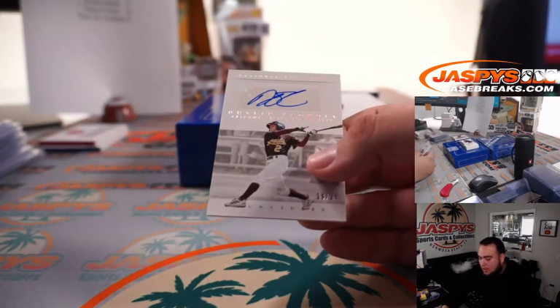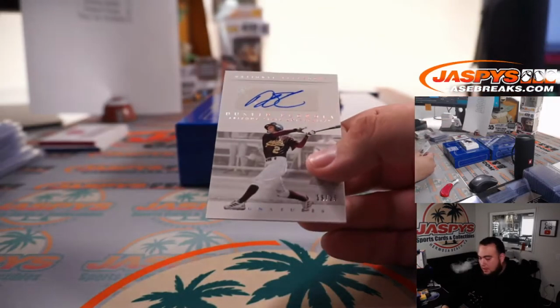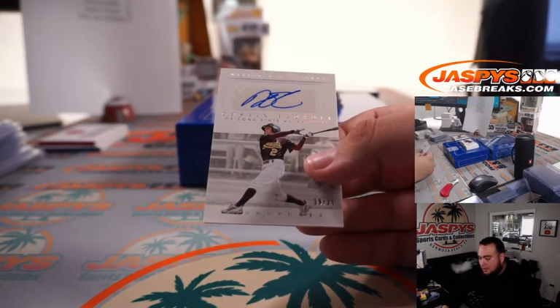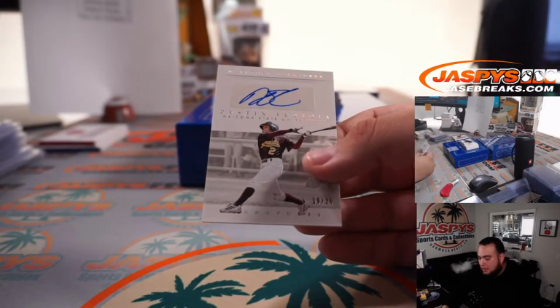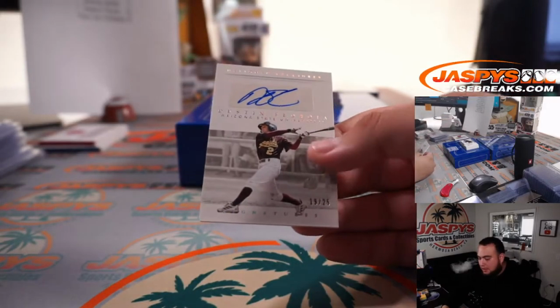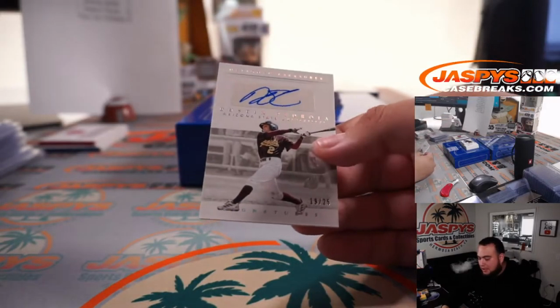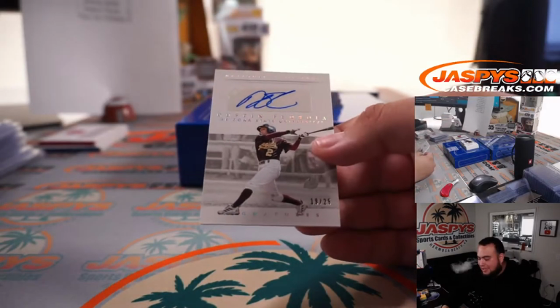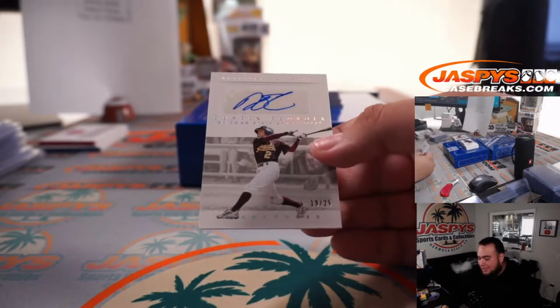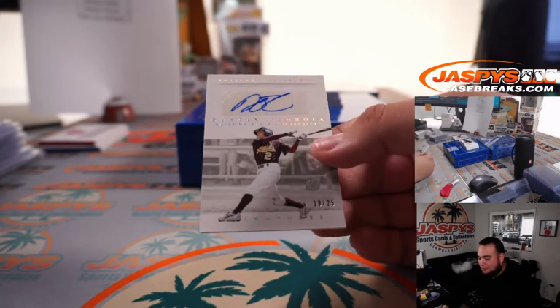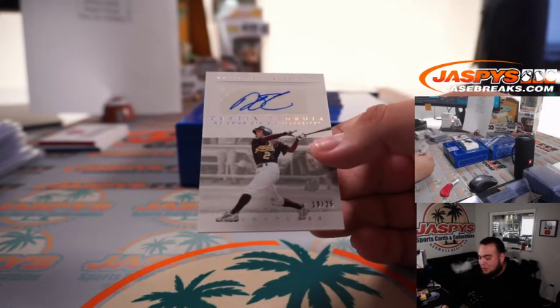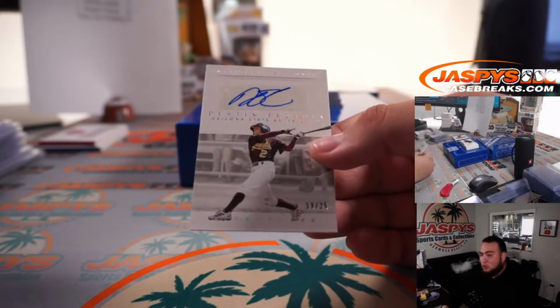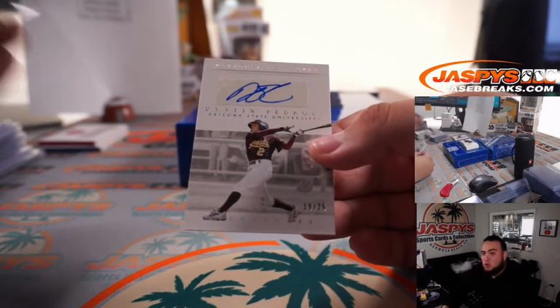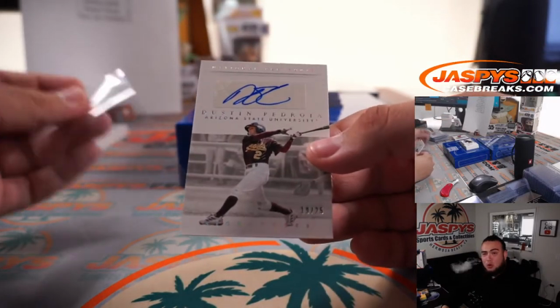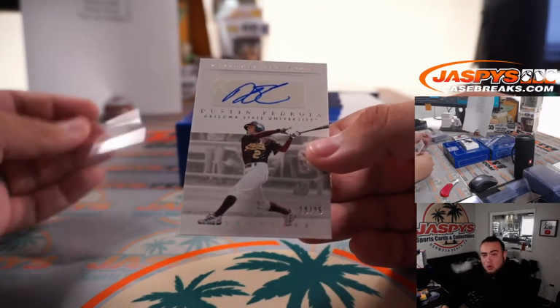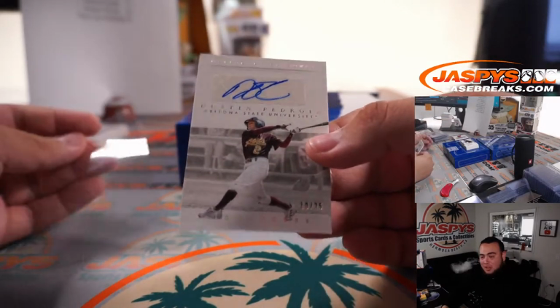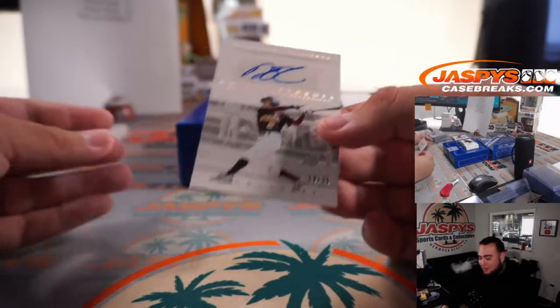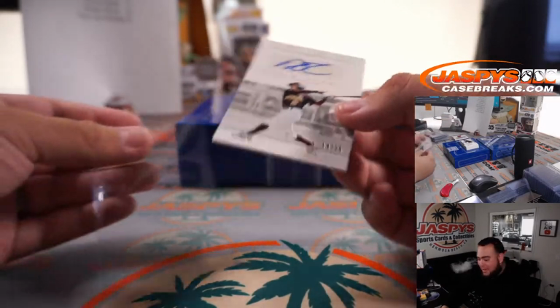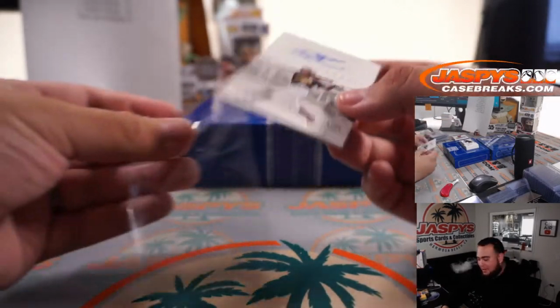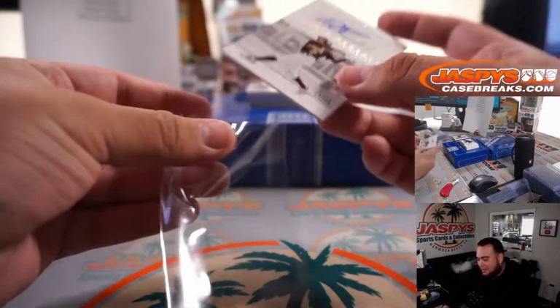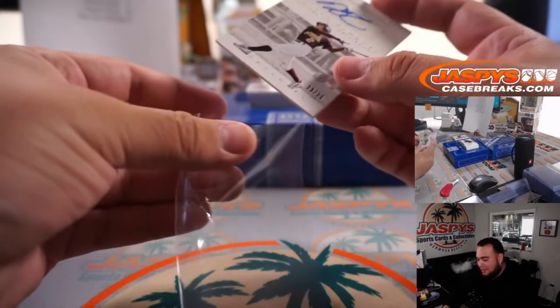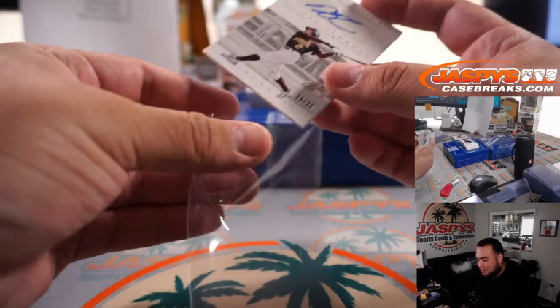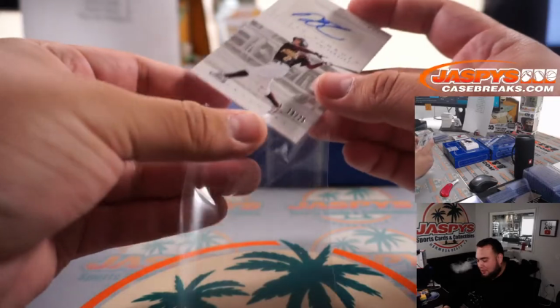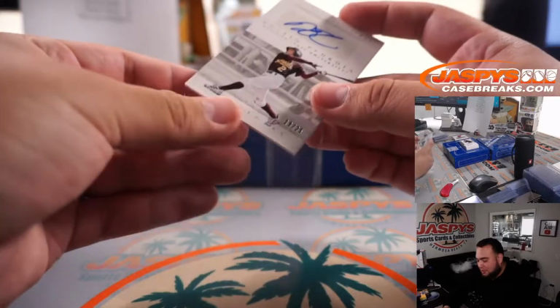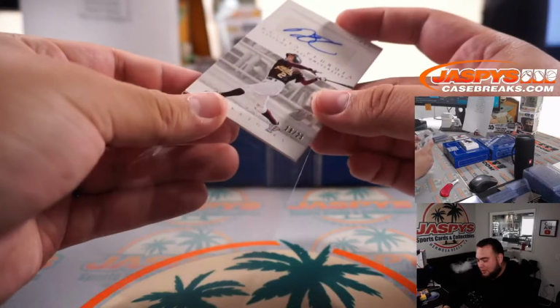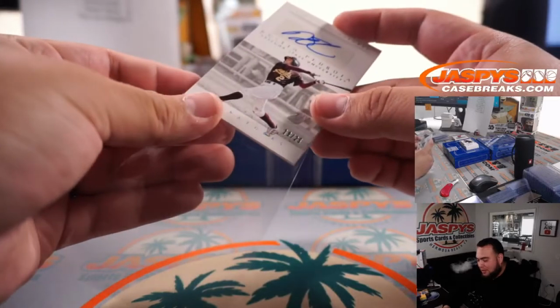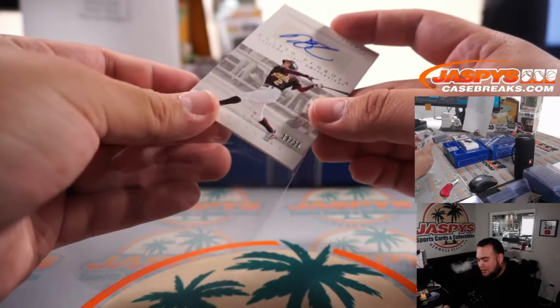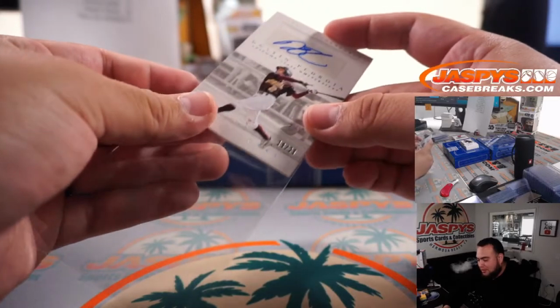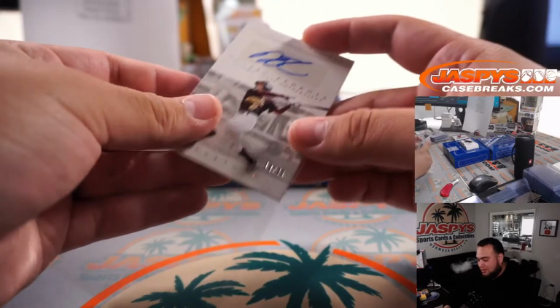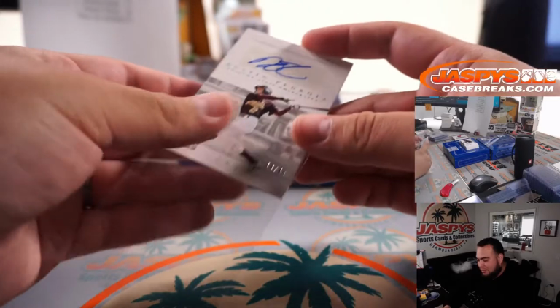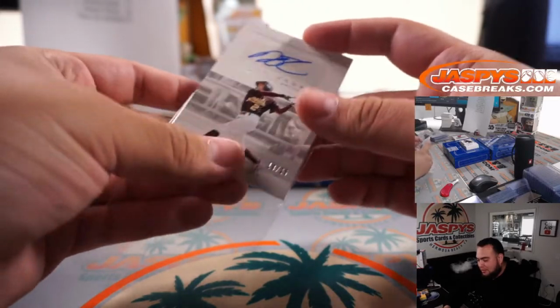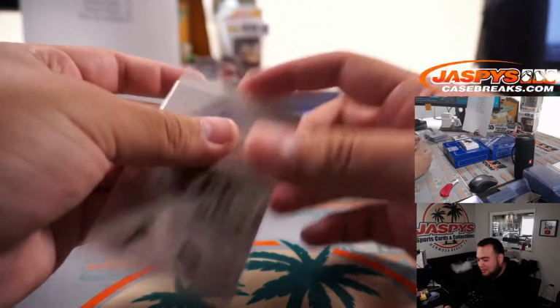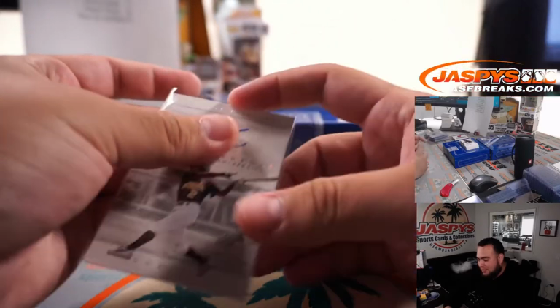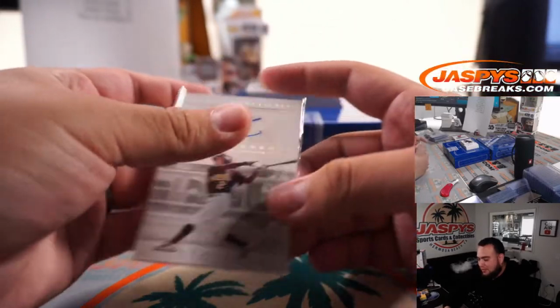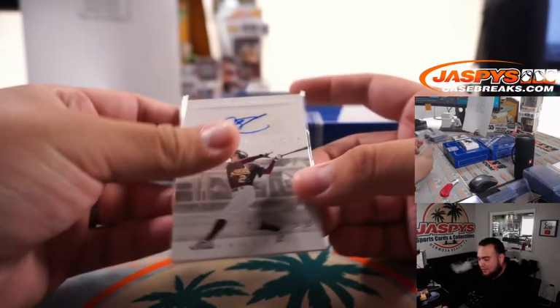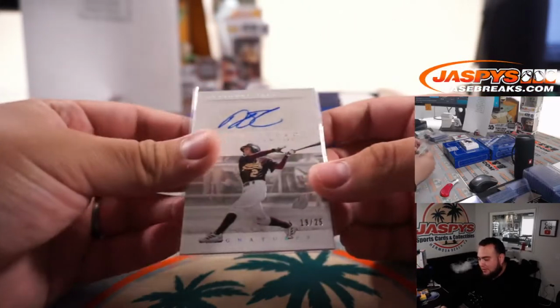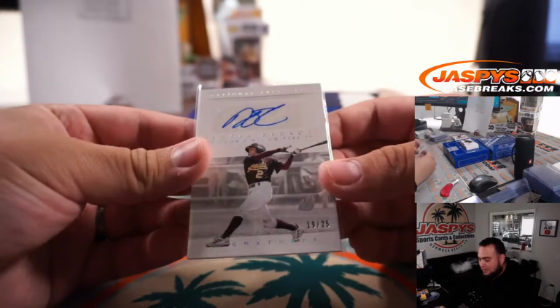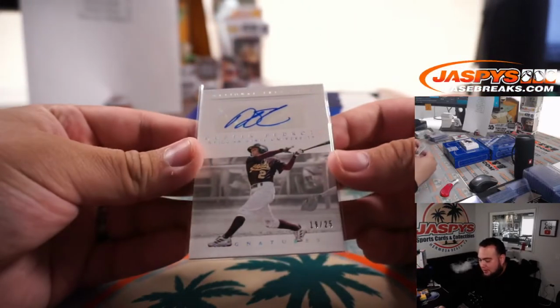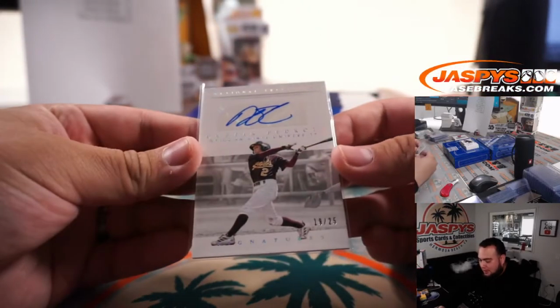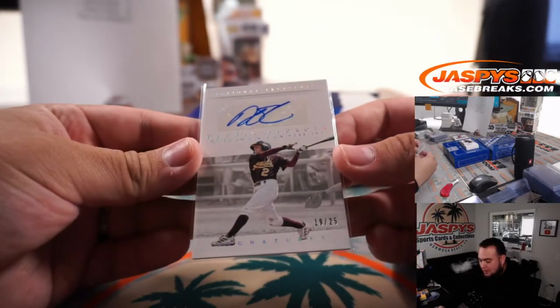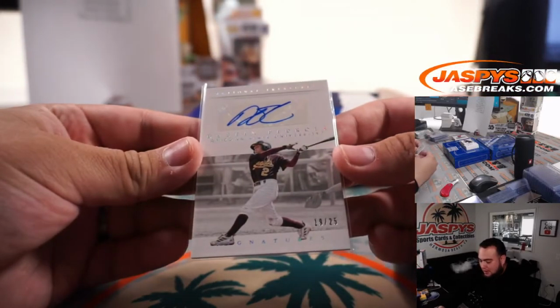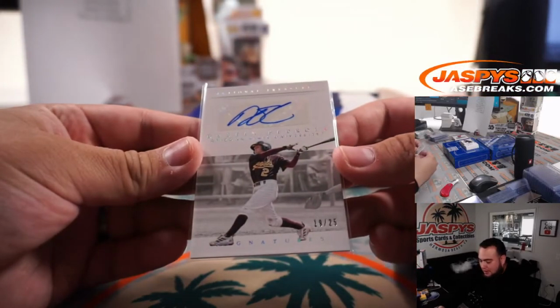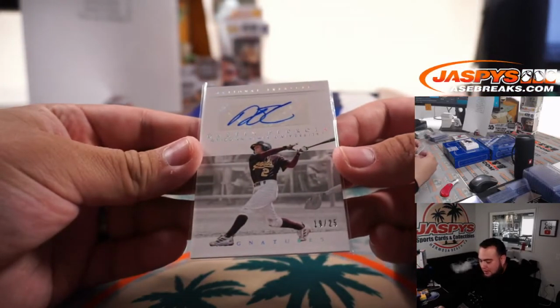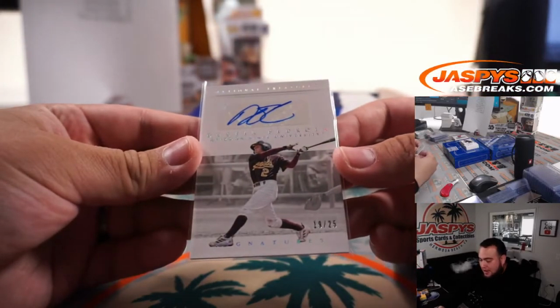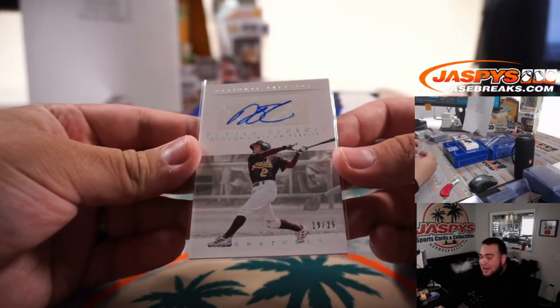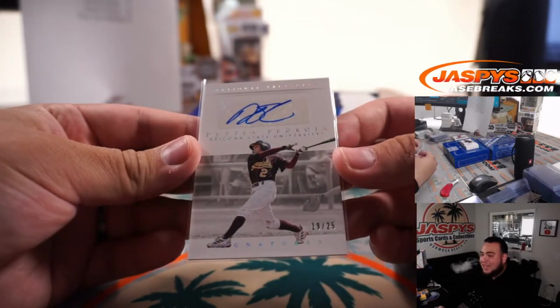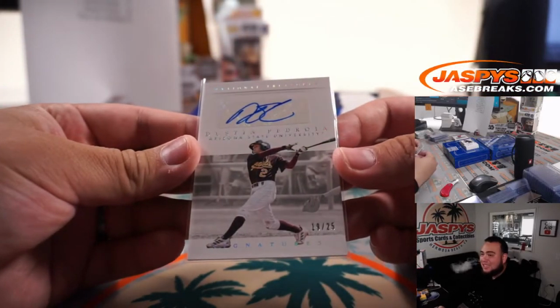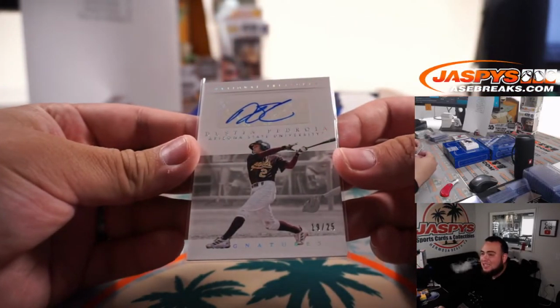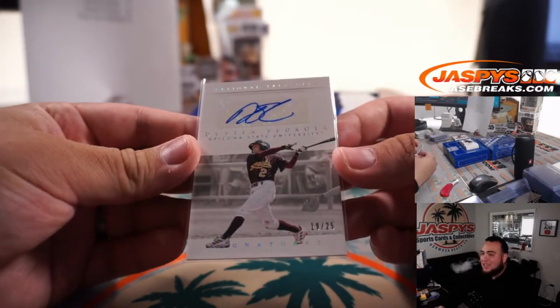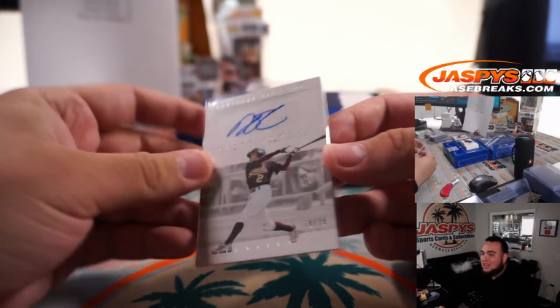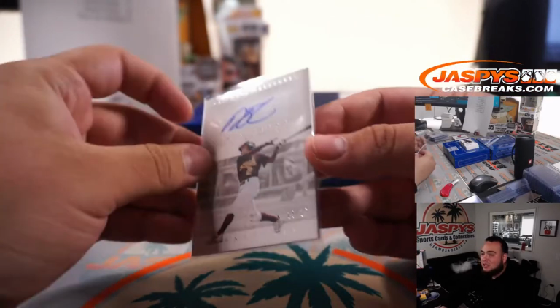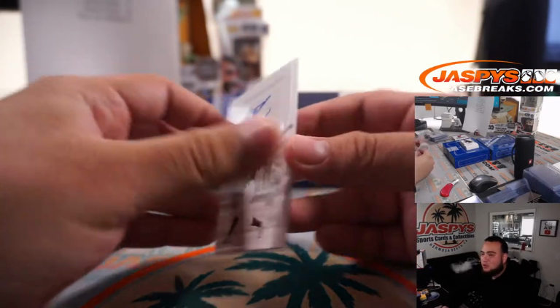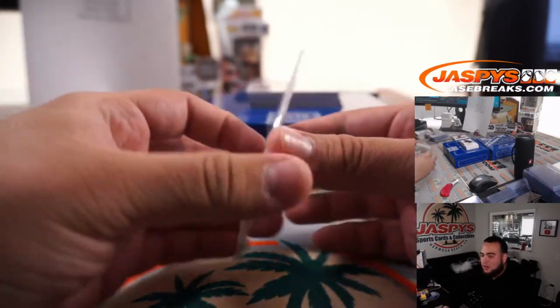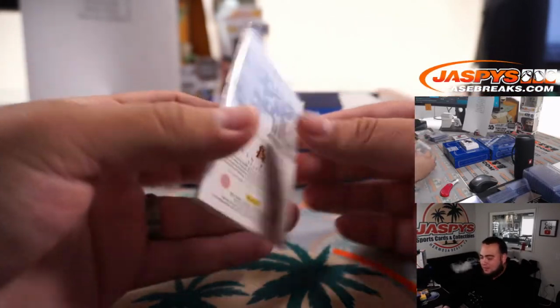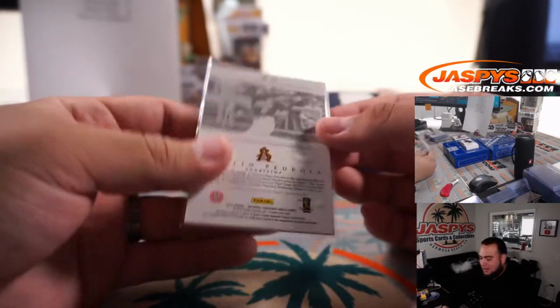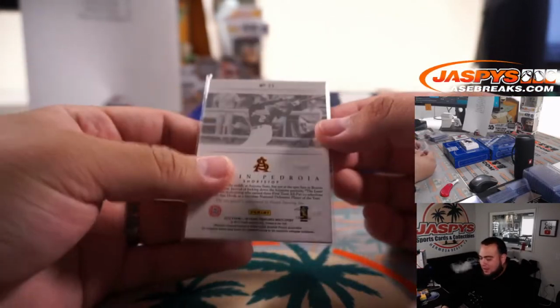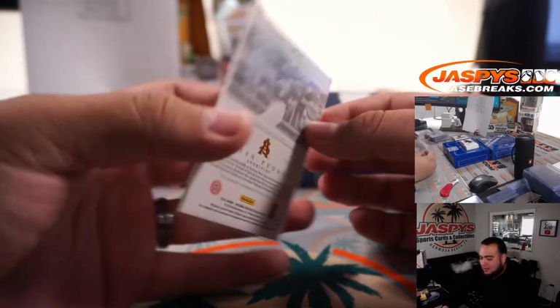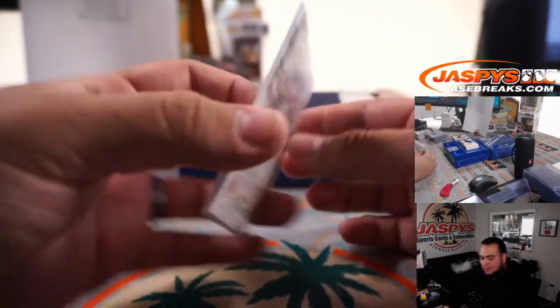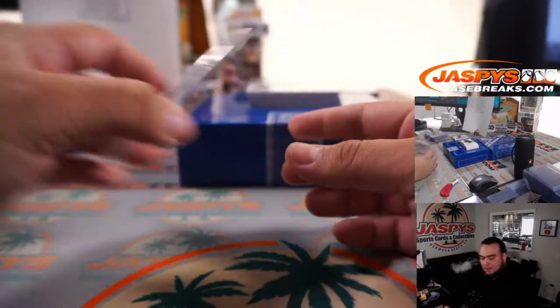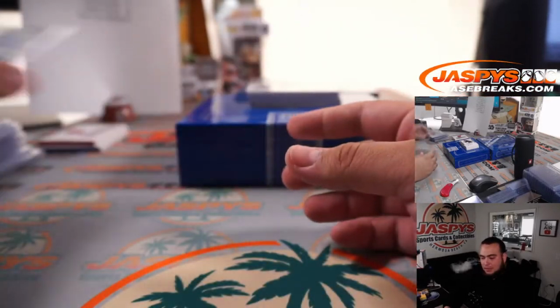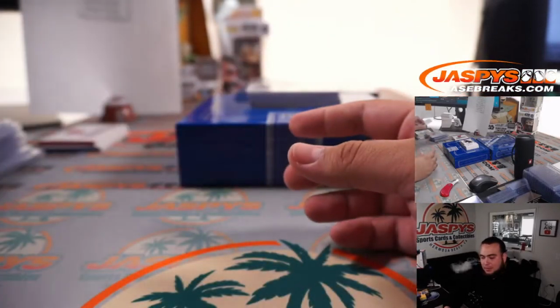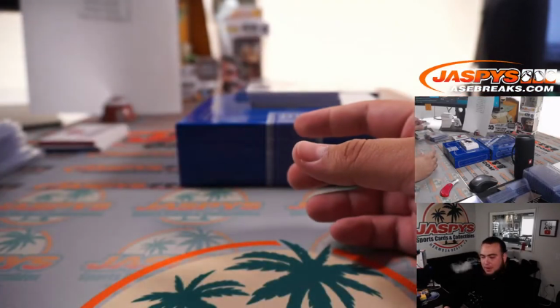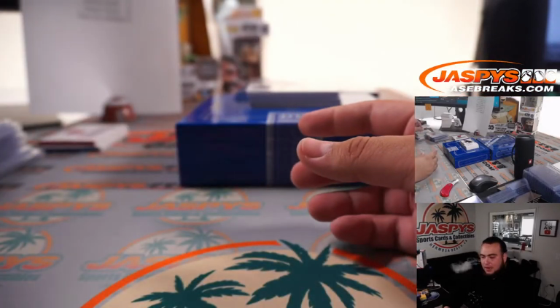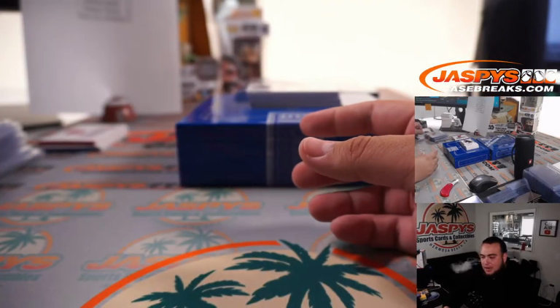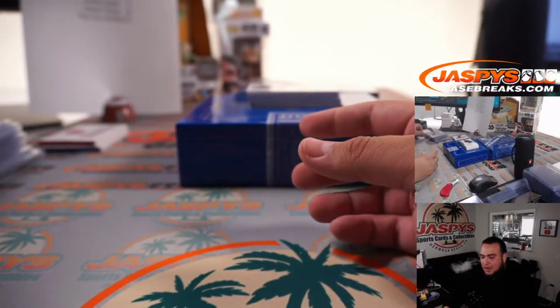How about a little Dustin Pedroia? Dustin Pedroia in here too — 19 out of 25. Spot nine.